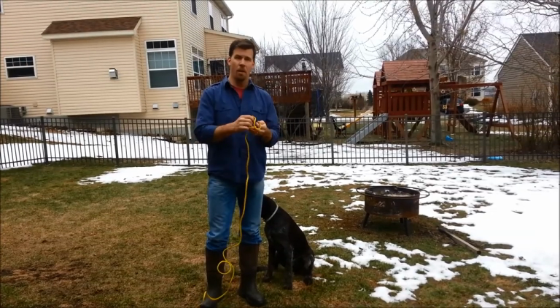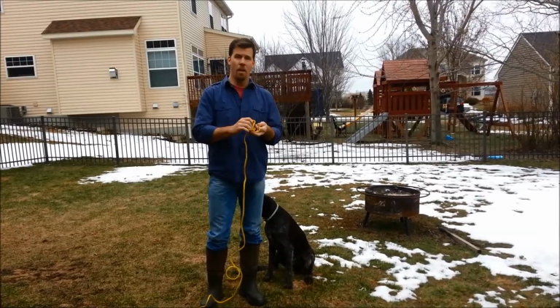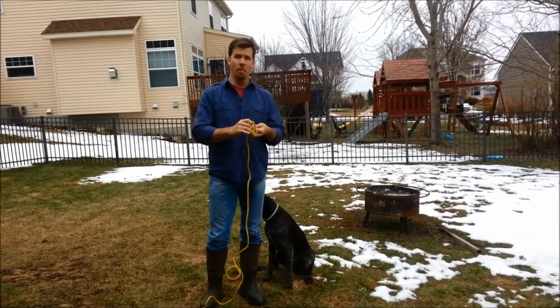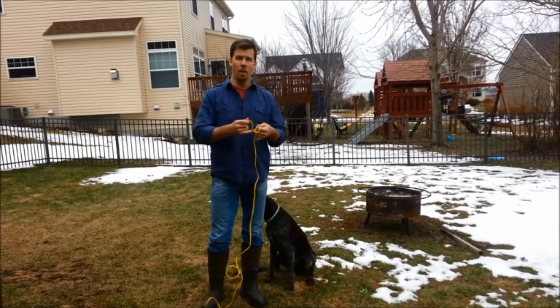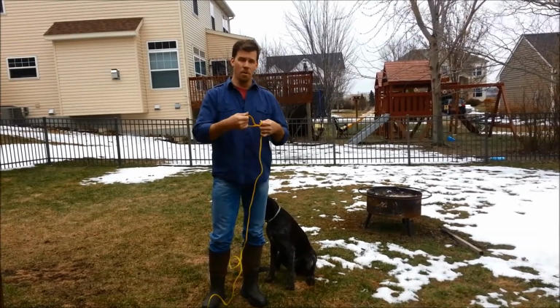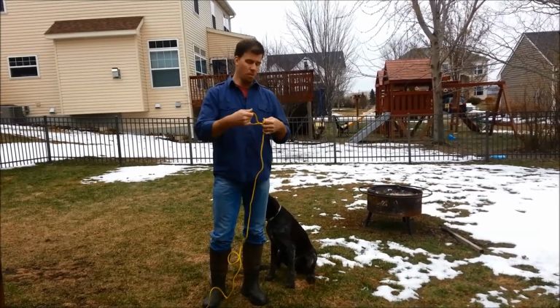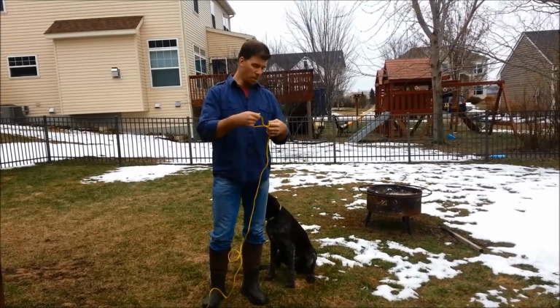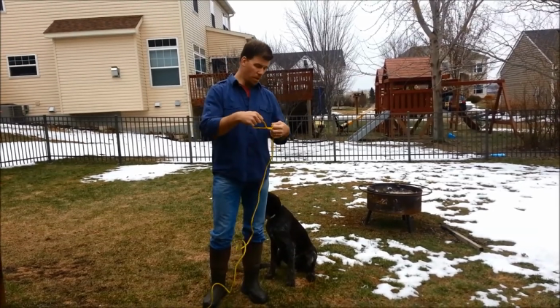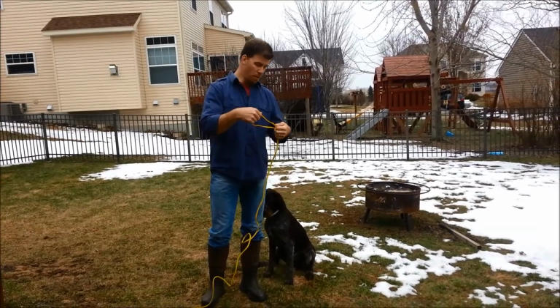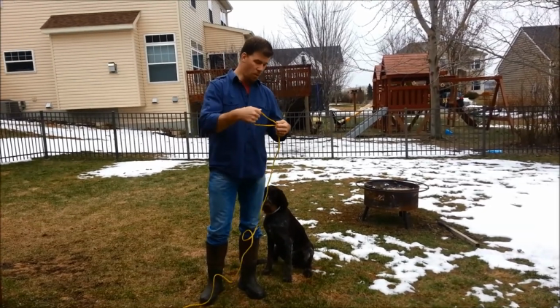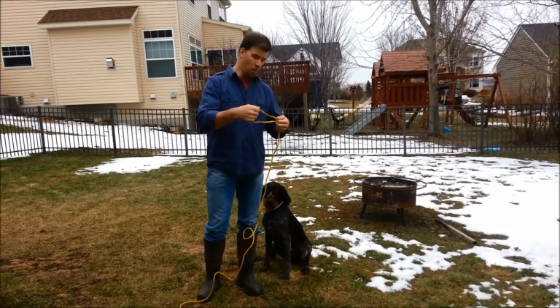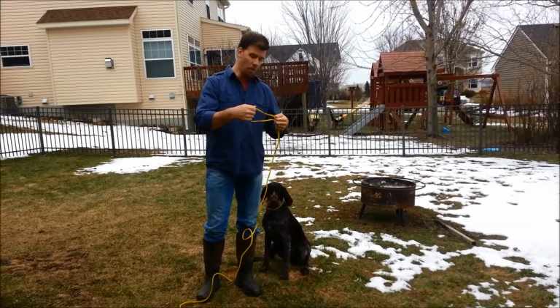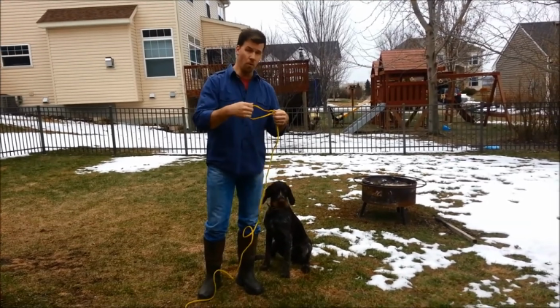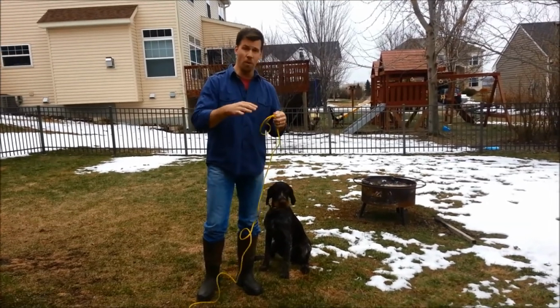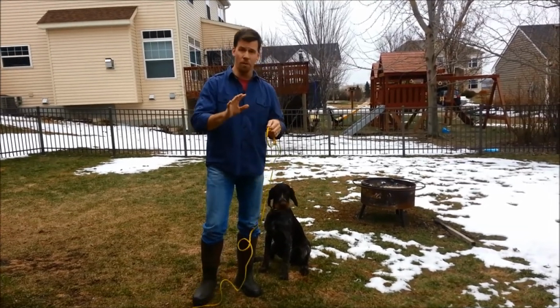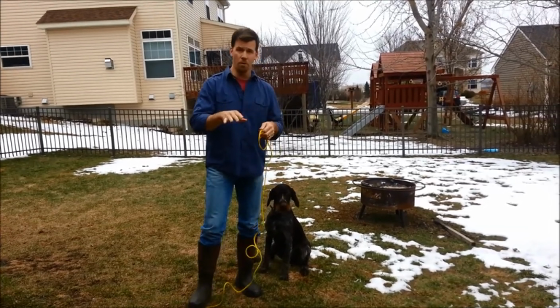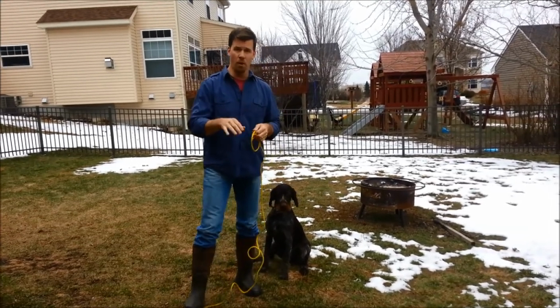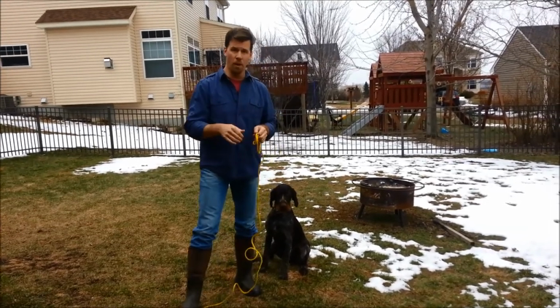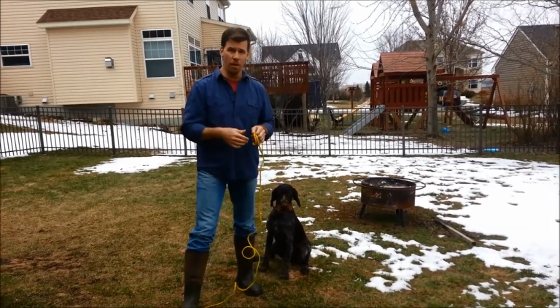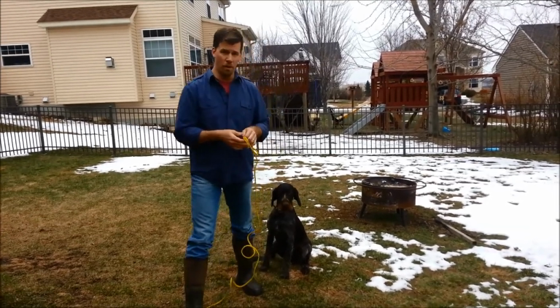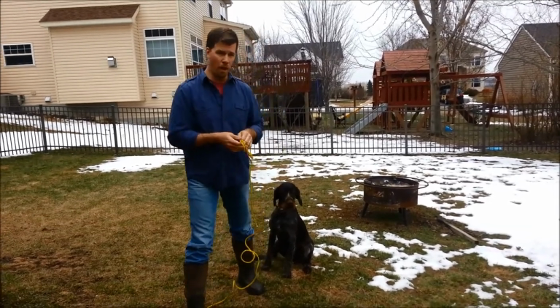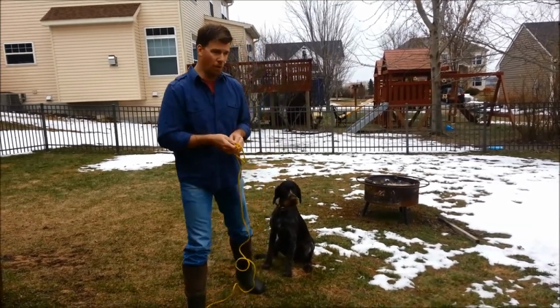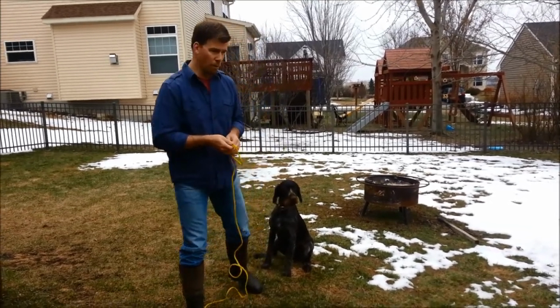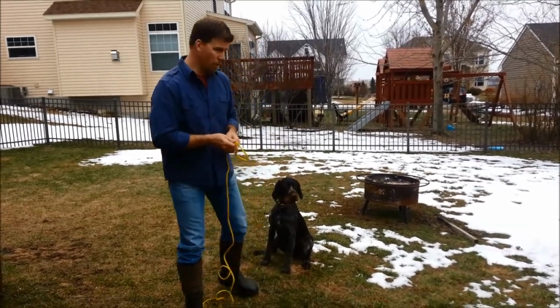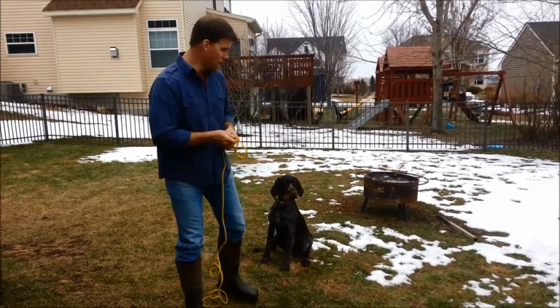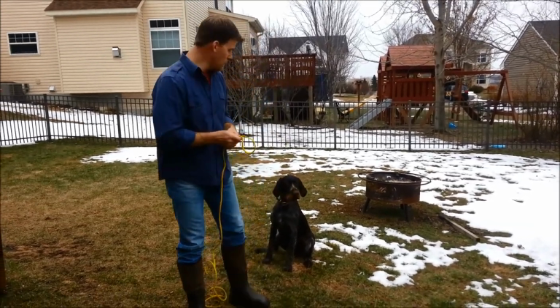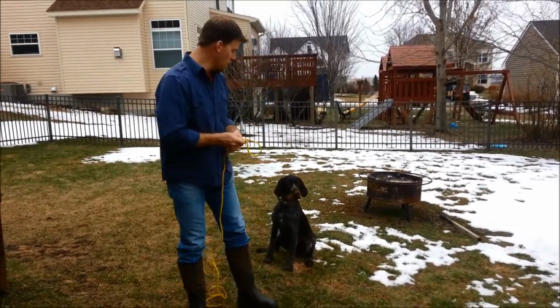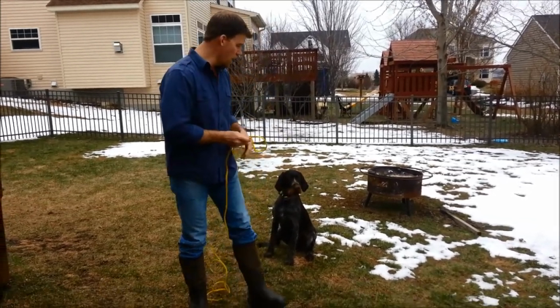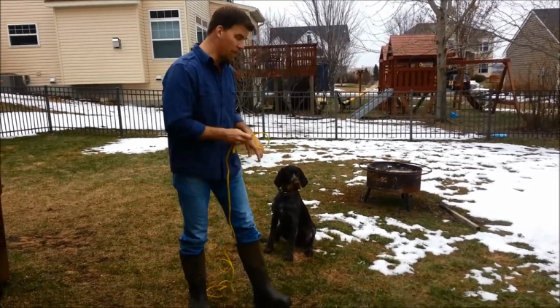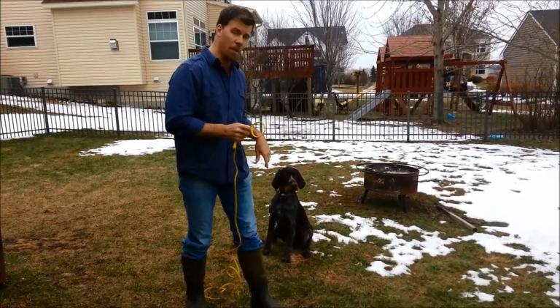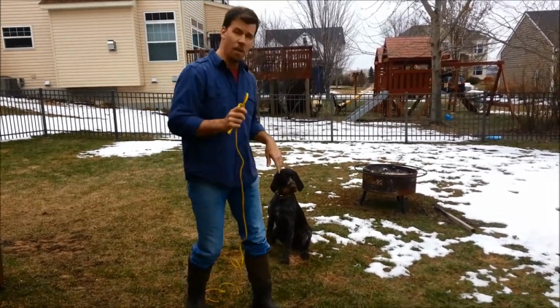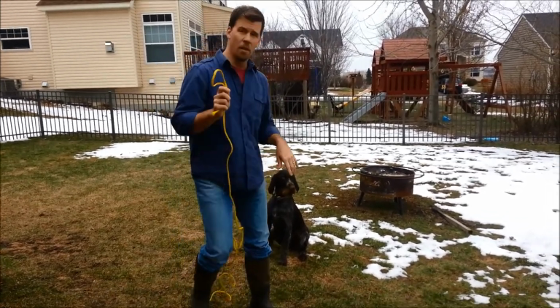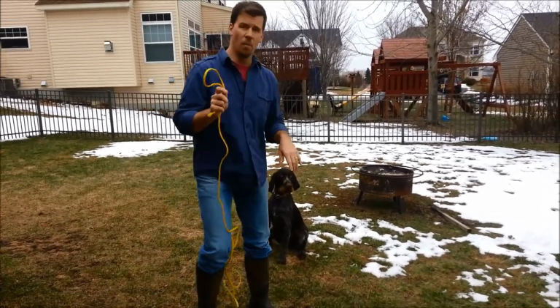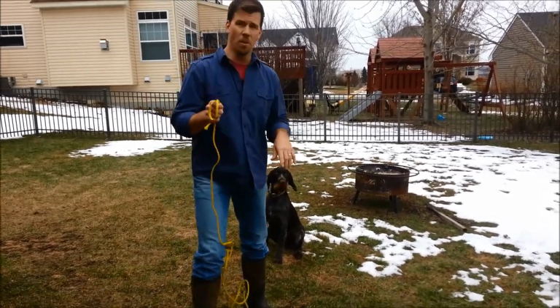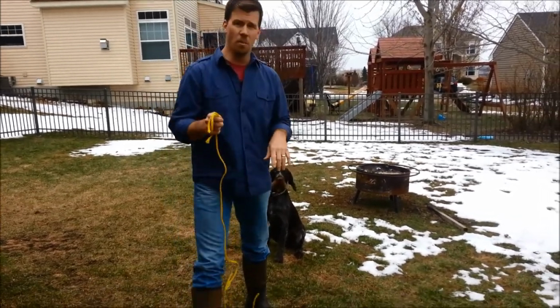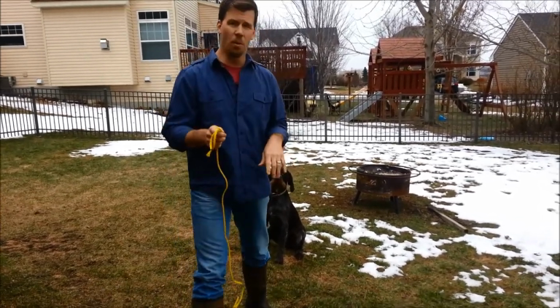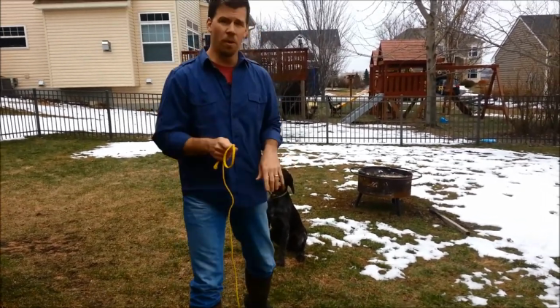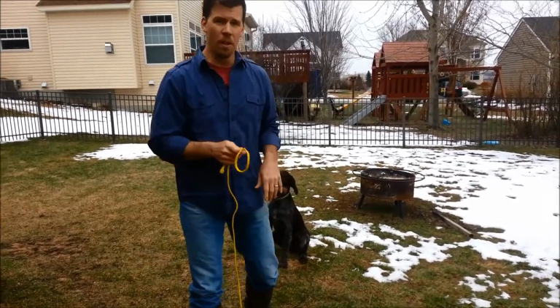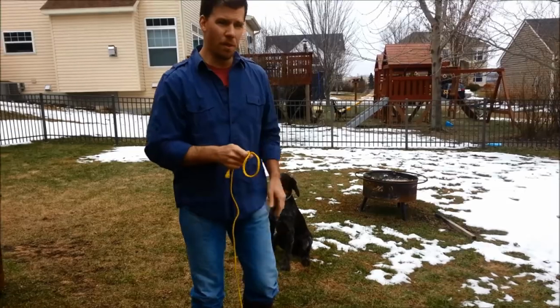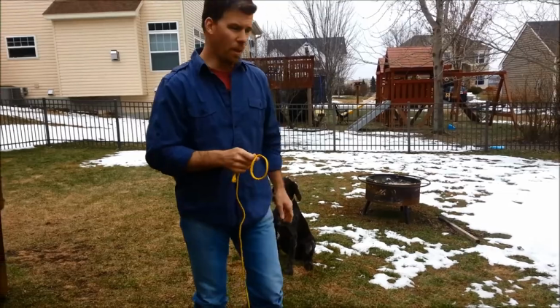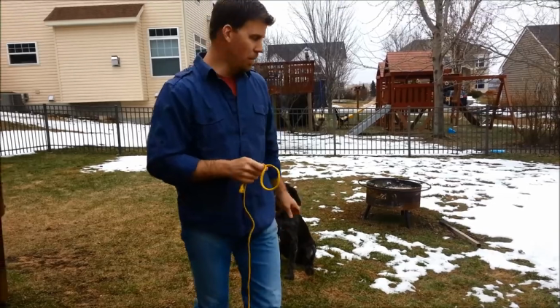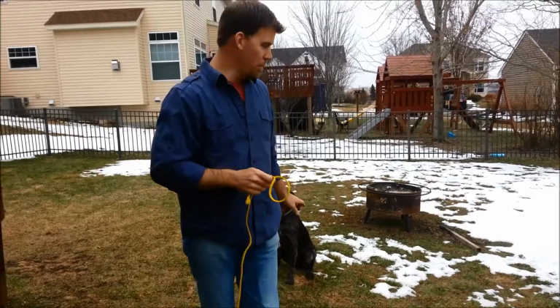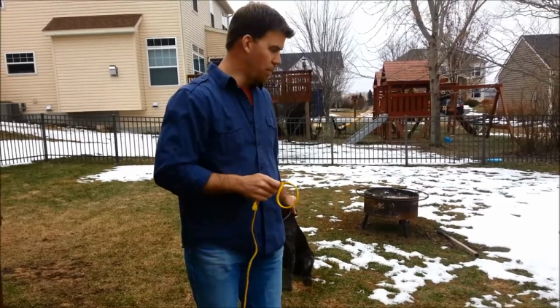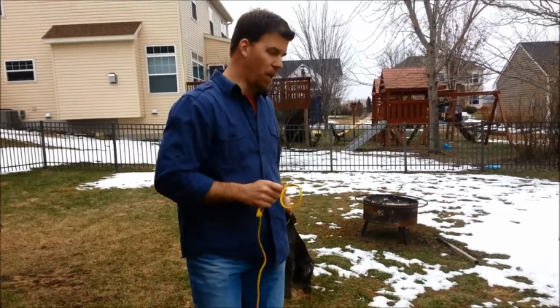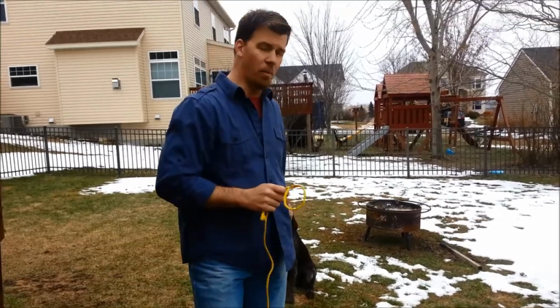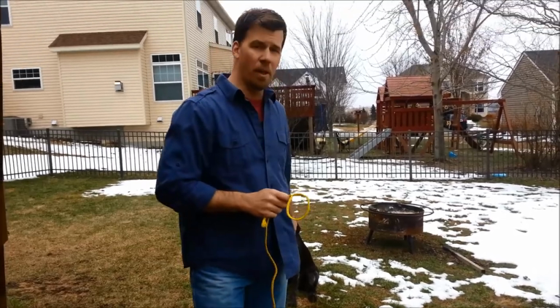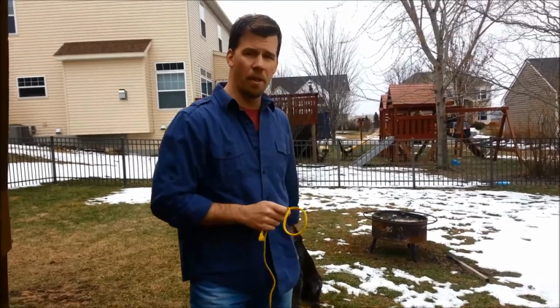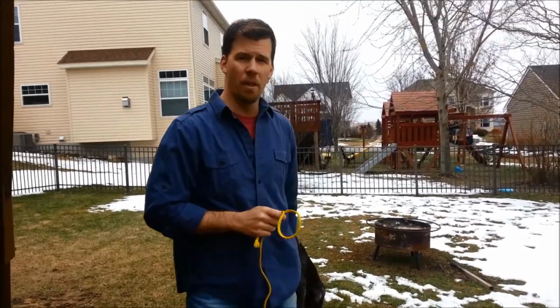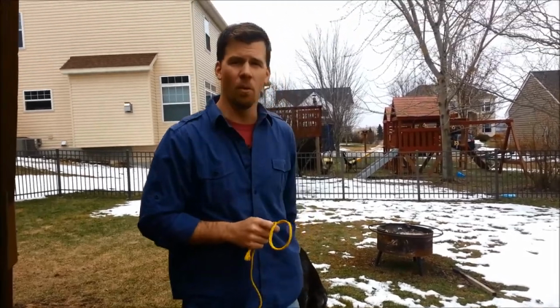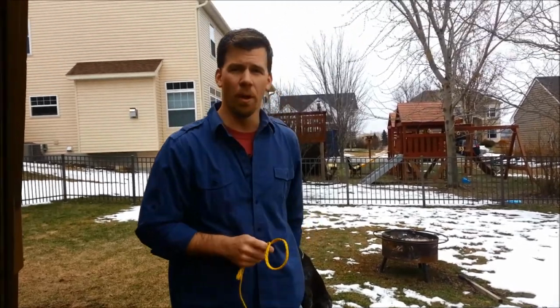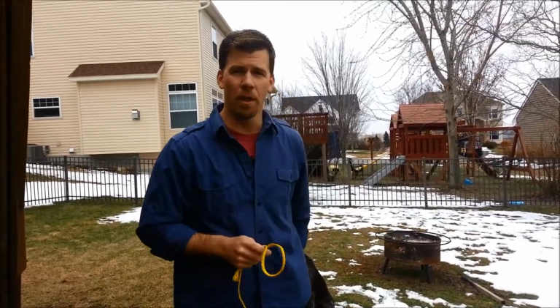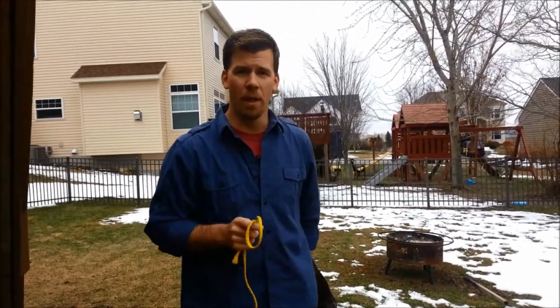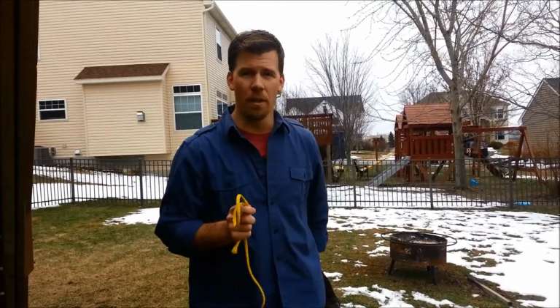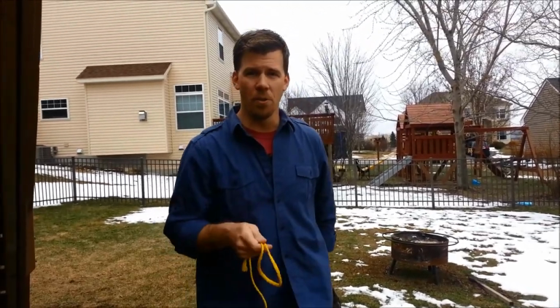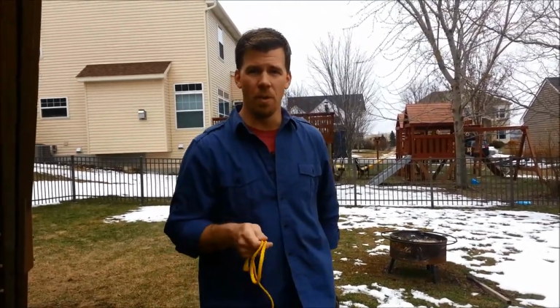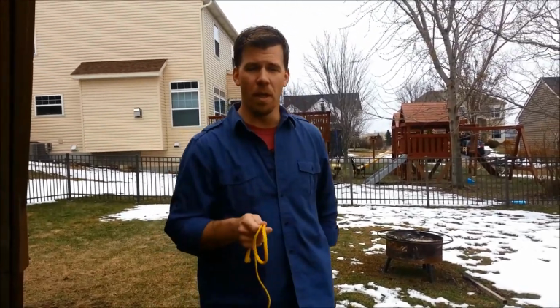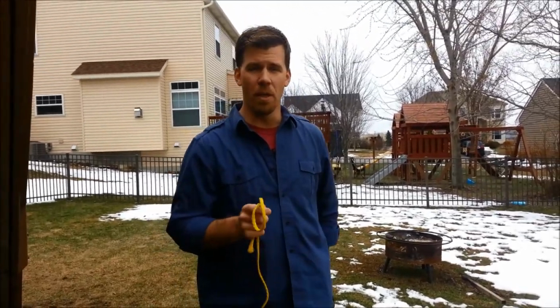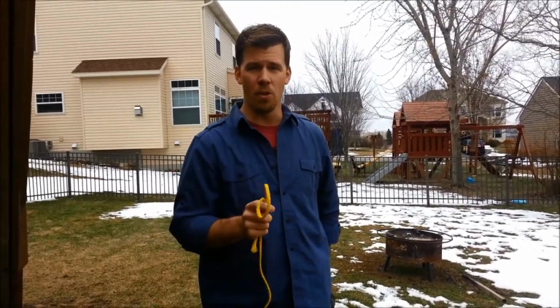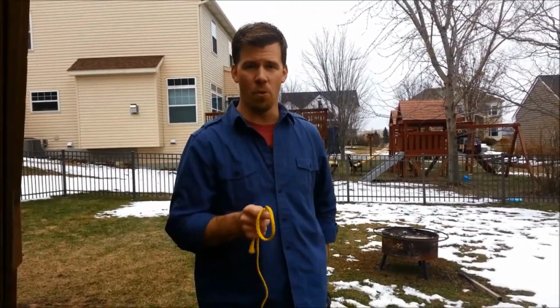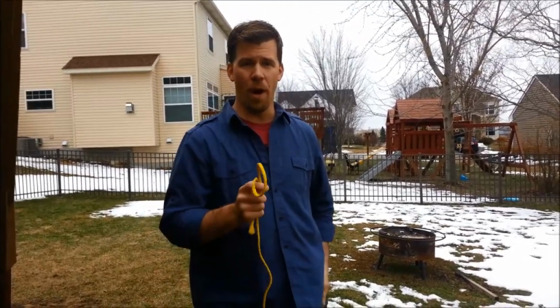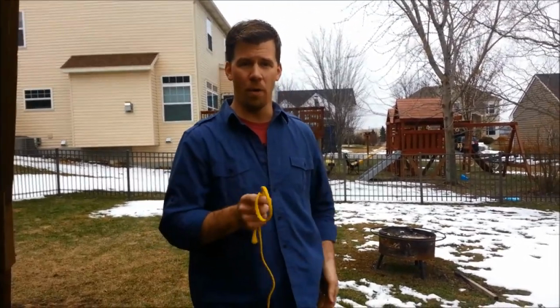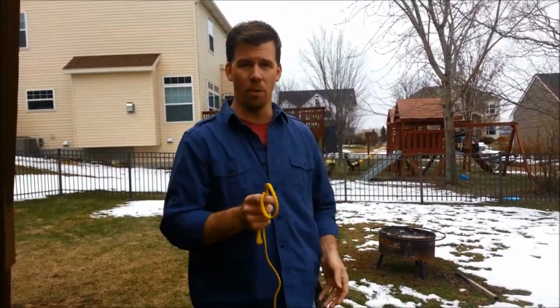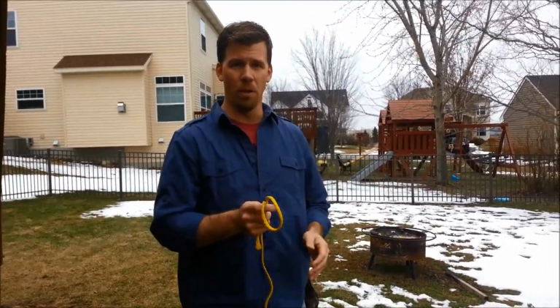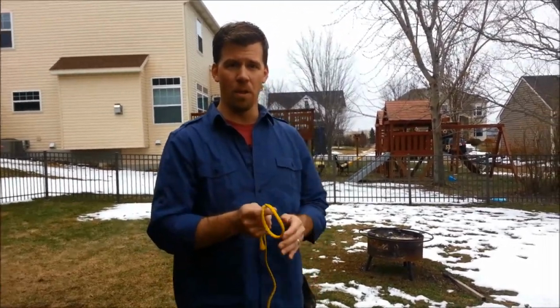Hey Mark, just wanted to give you a quick run through on how to release your dog. The most important thing you're going to probably need to work on this weekend is track release.